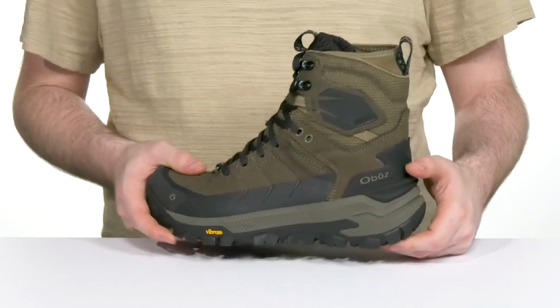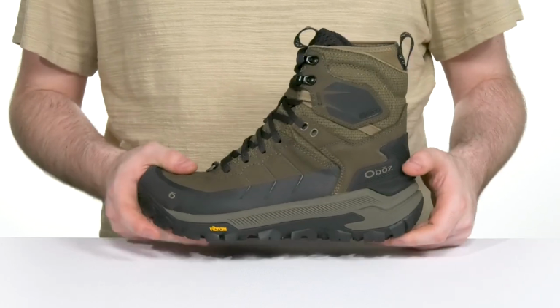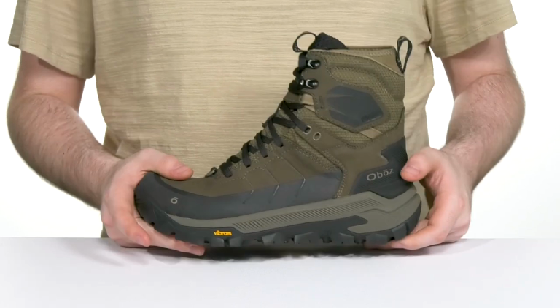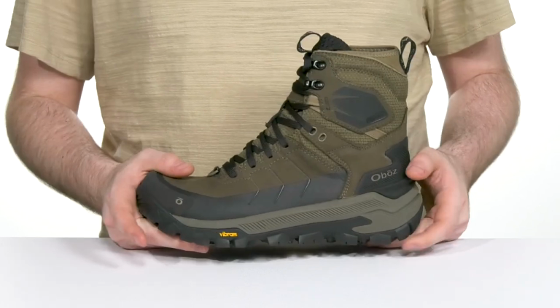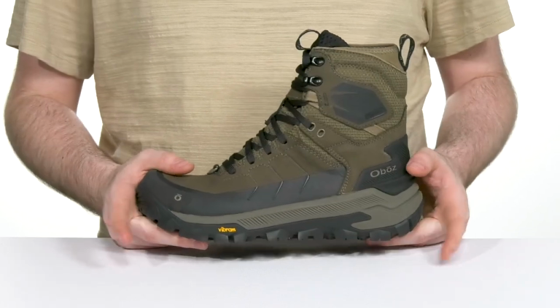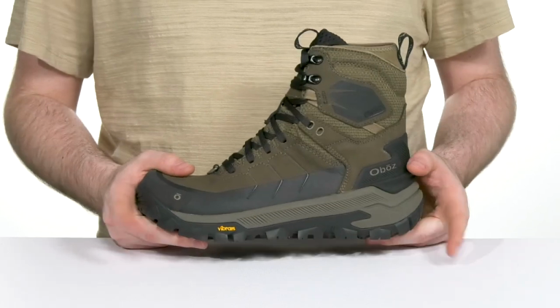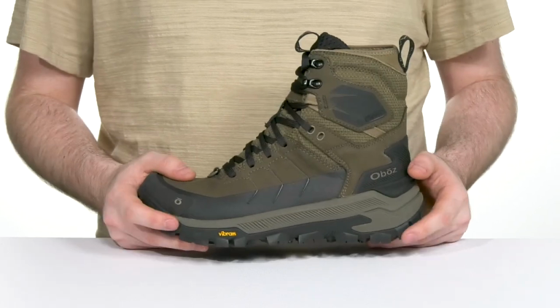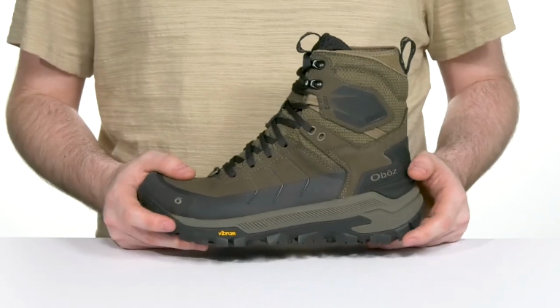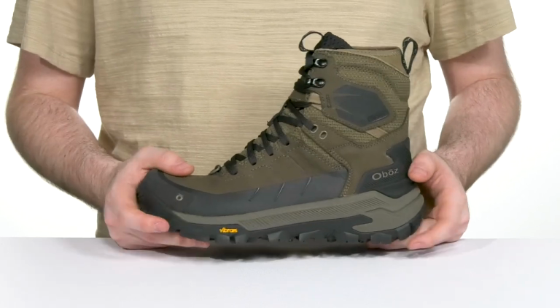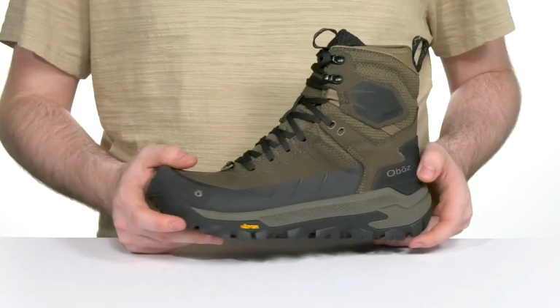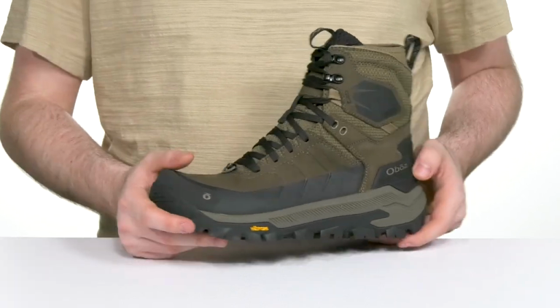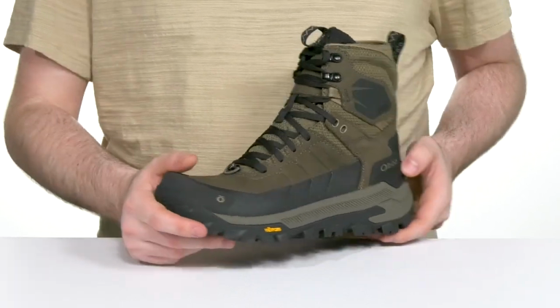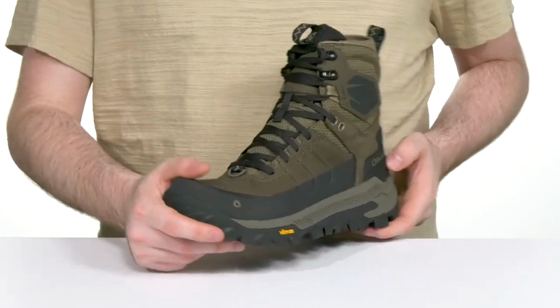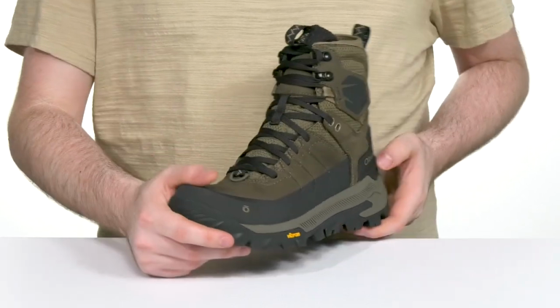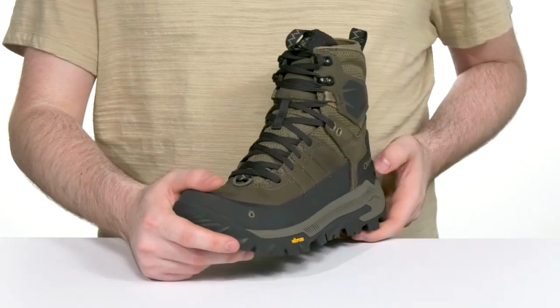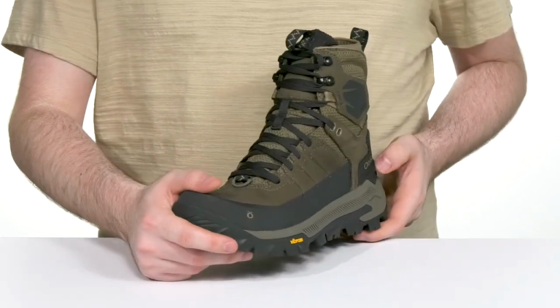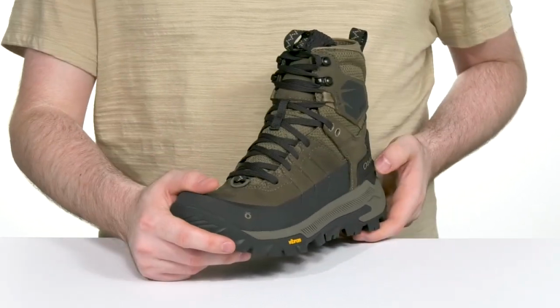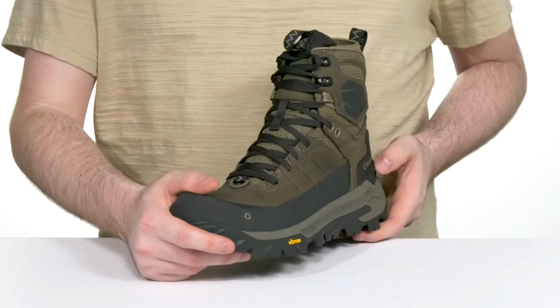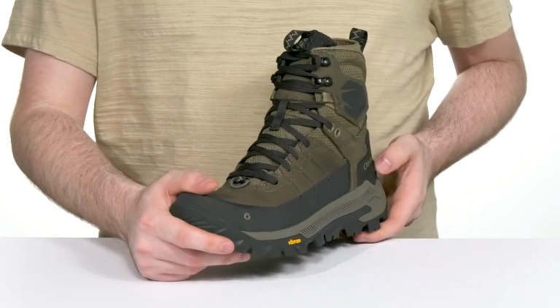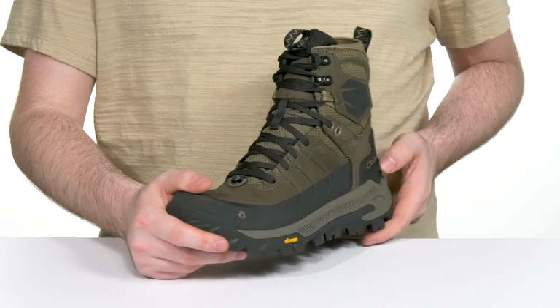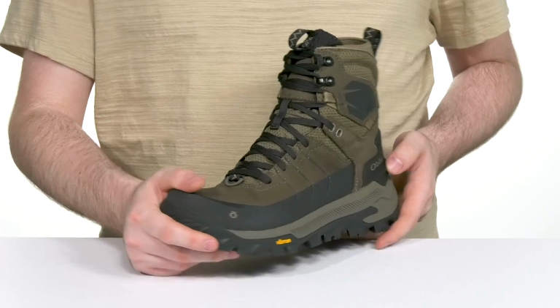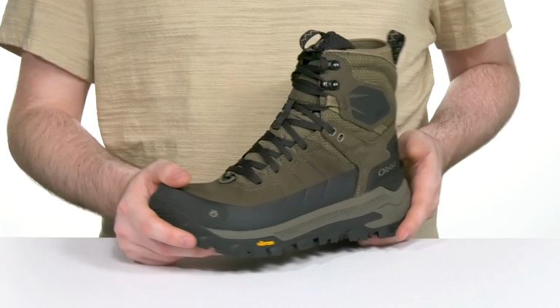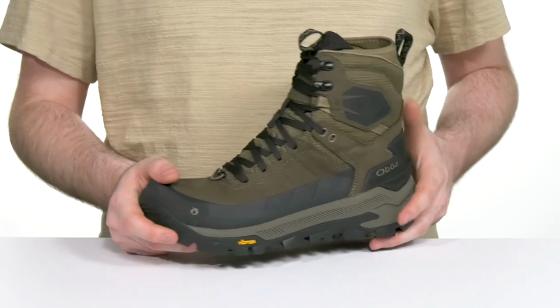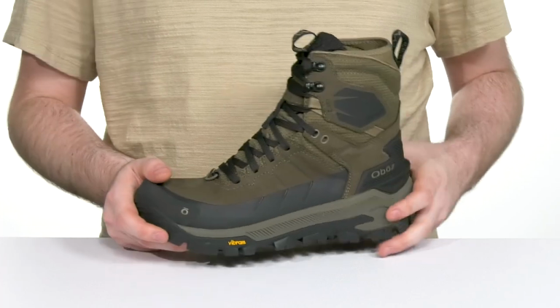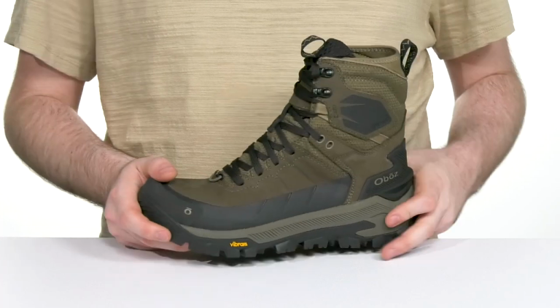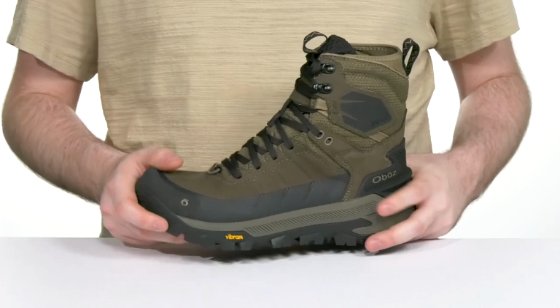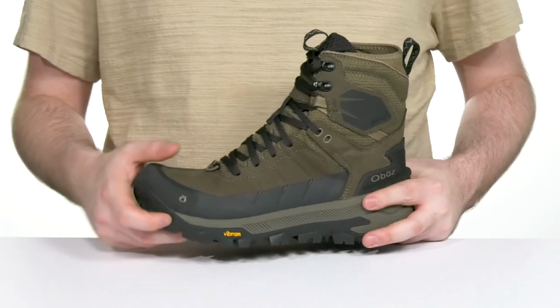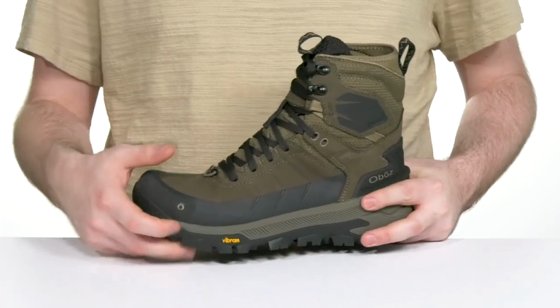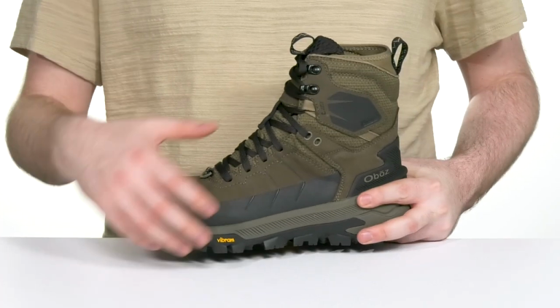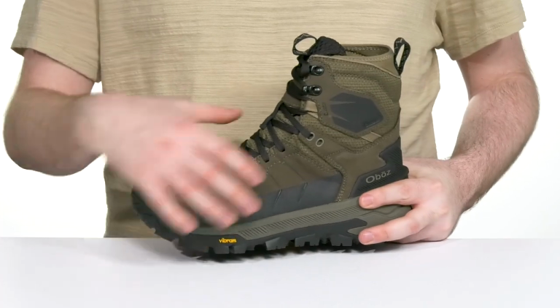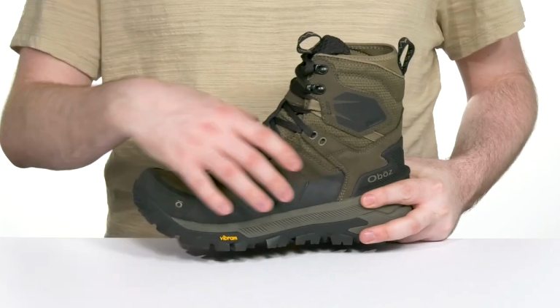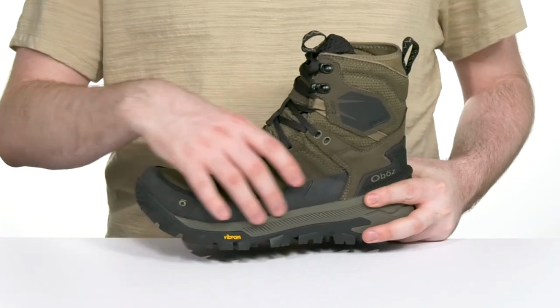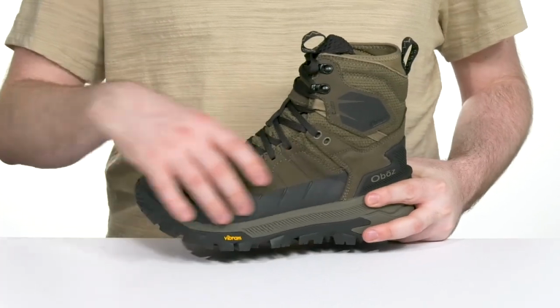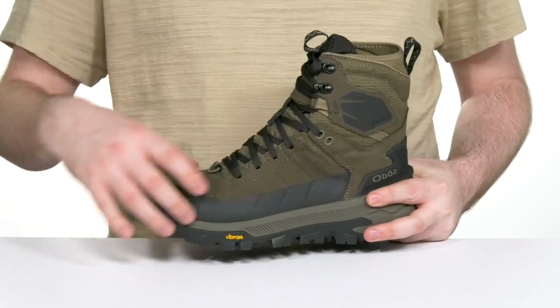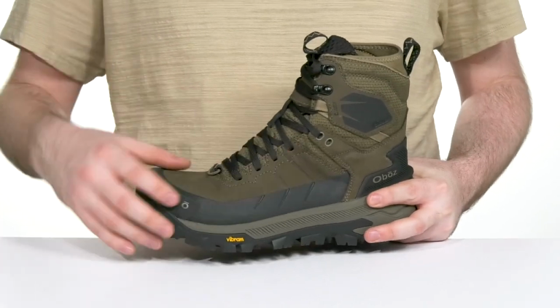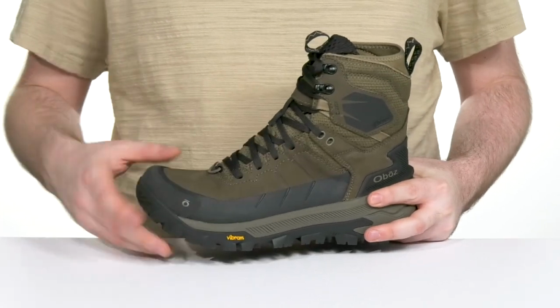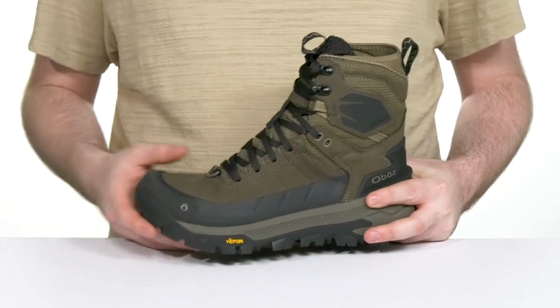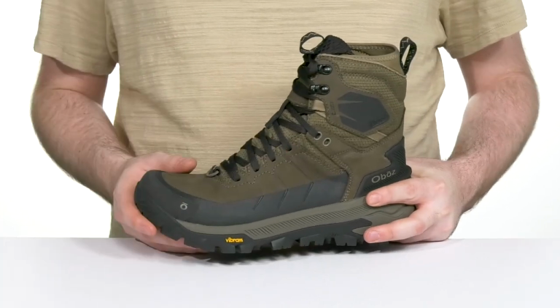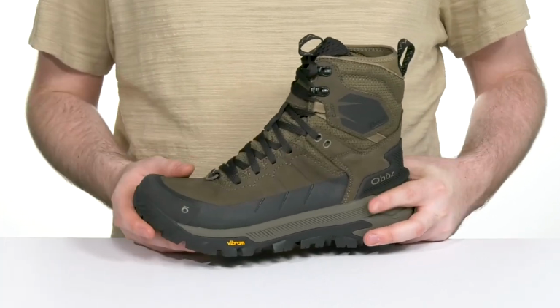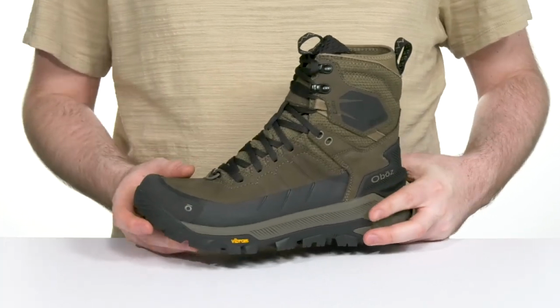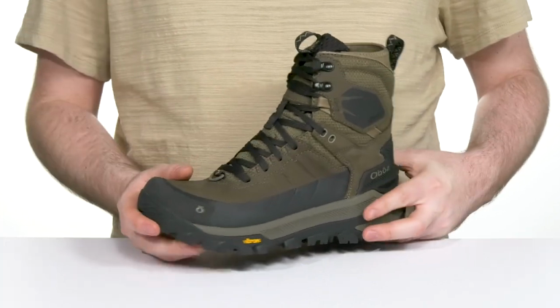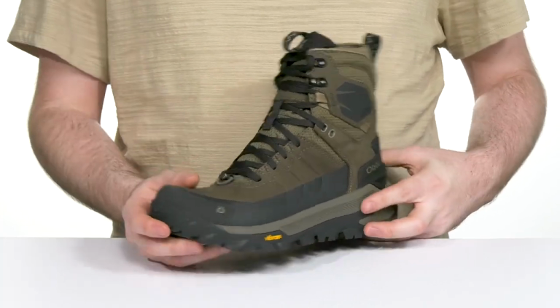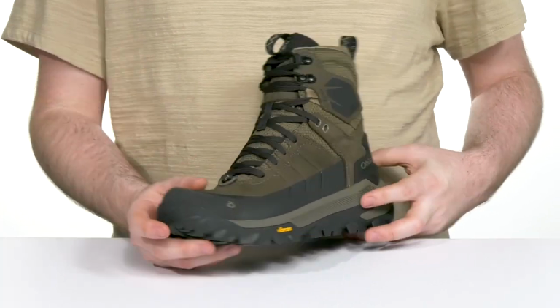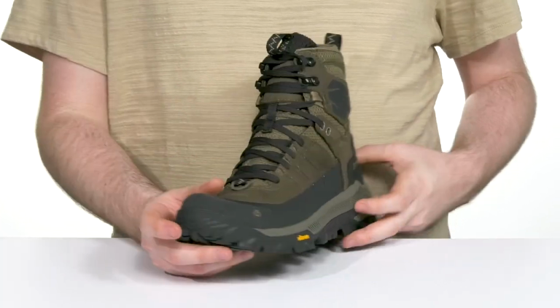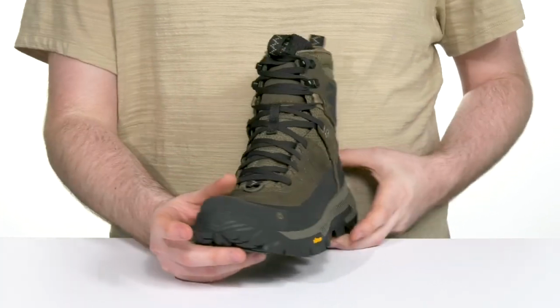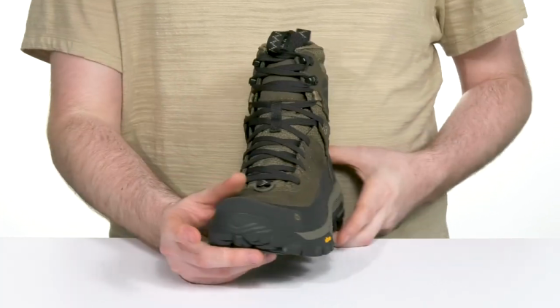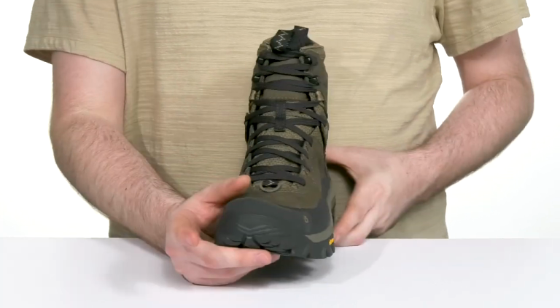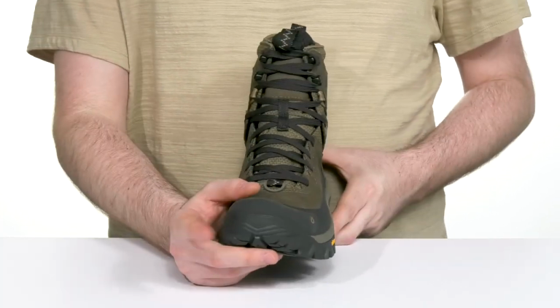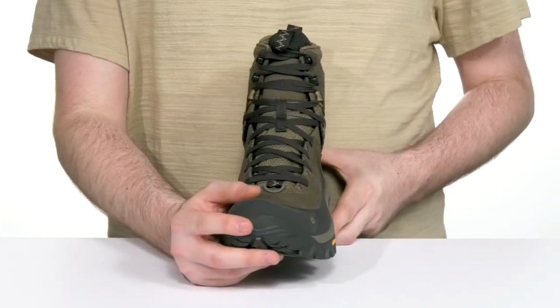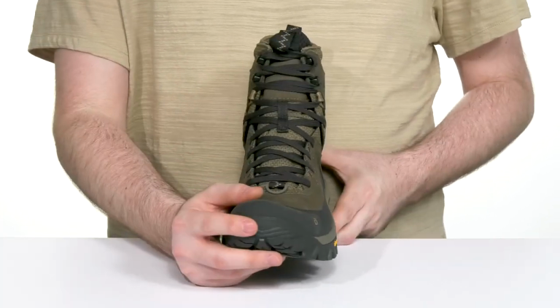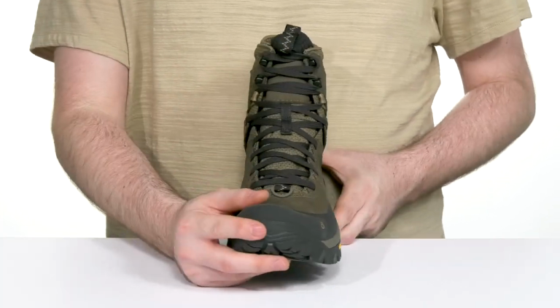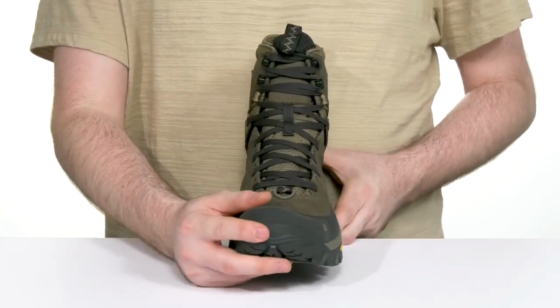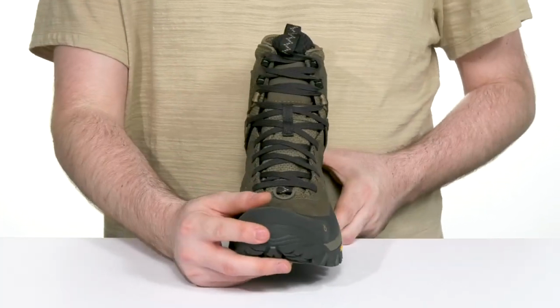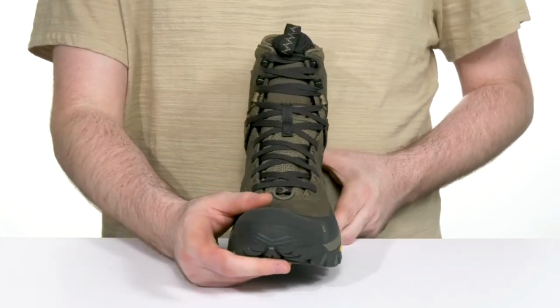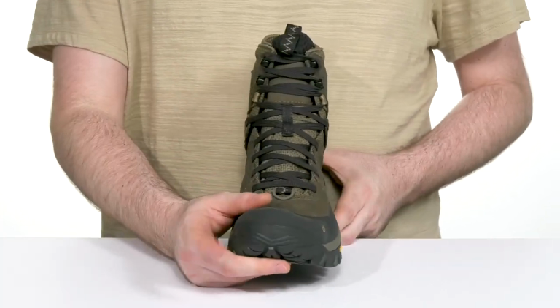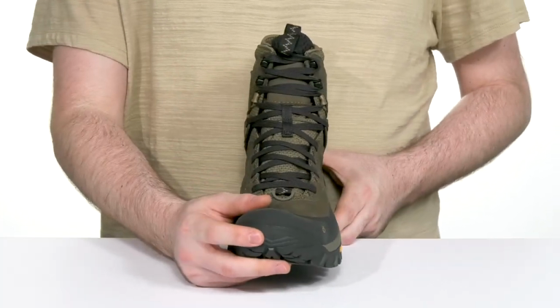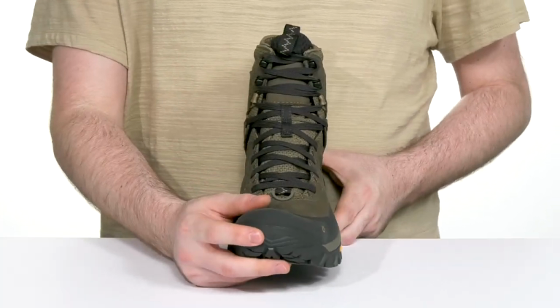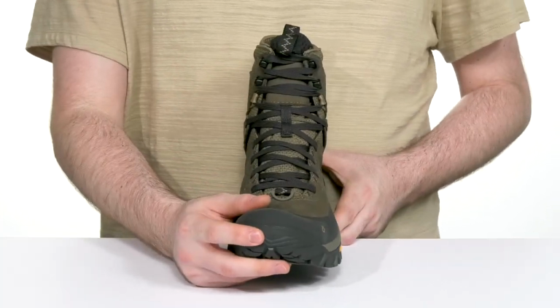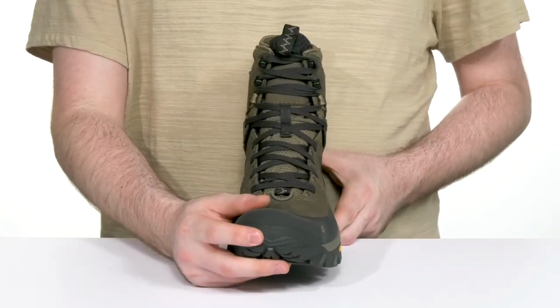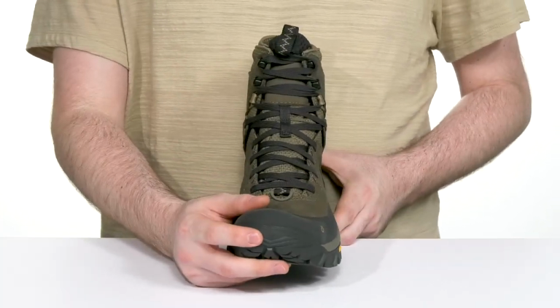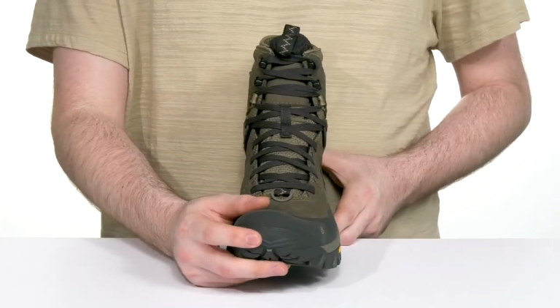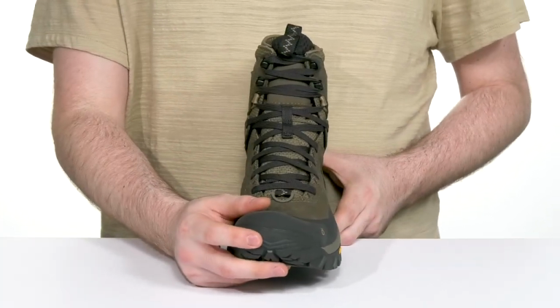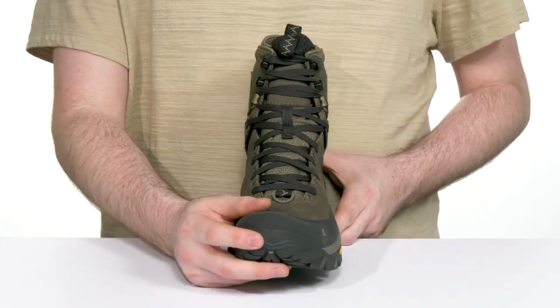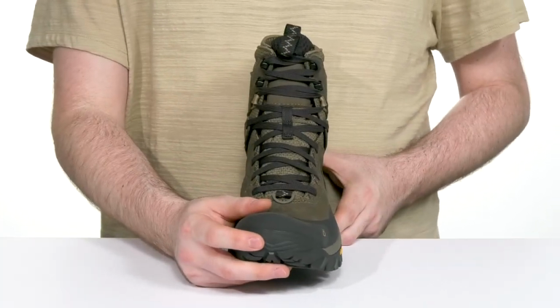It's that look that just screams outdoorsman, showing off a mud guard in the middle with reinforced material in the toe for abrasion resistance.